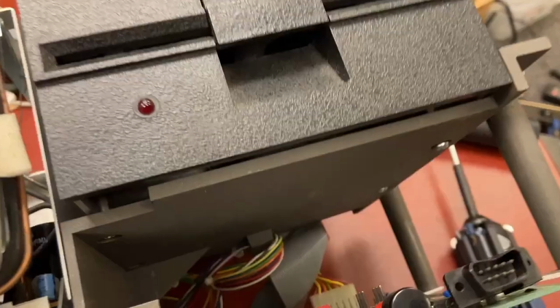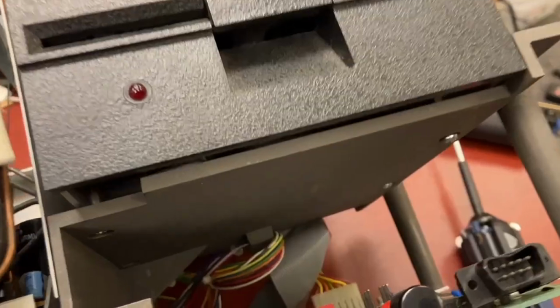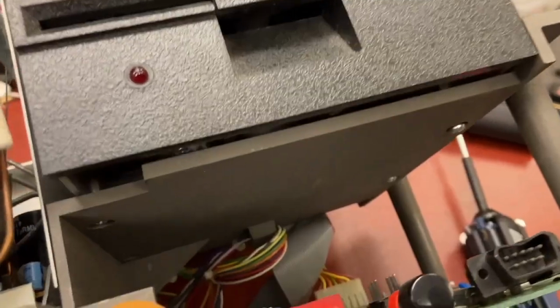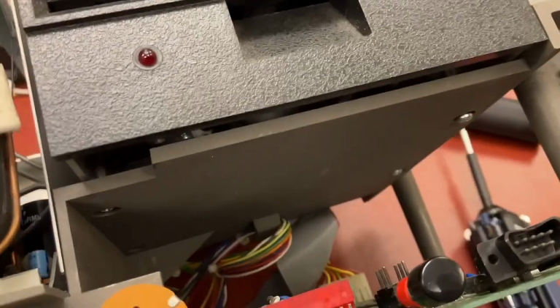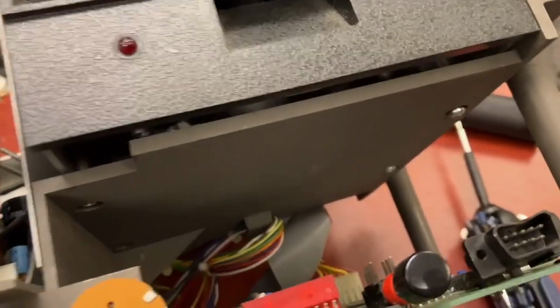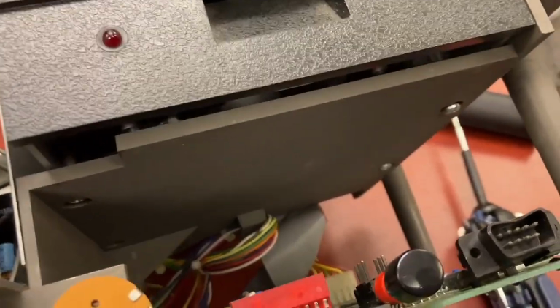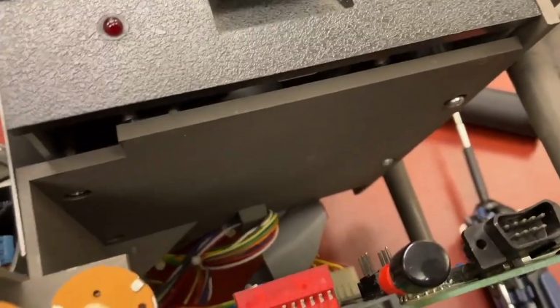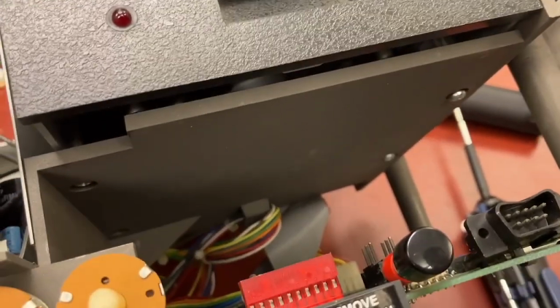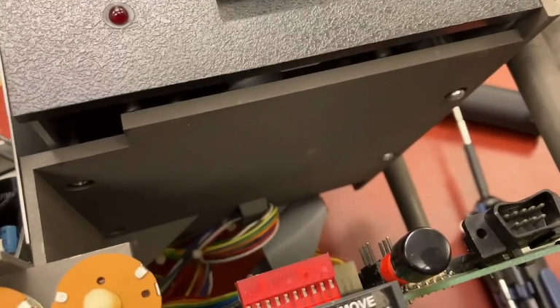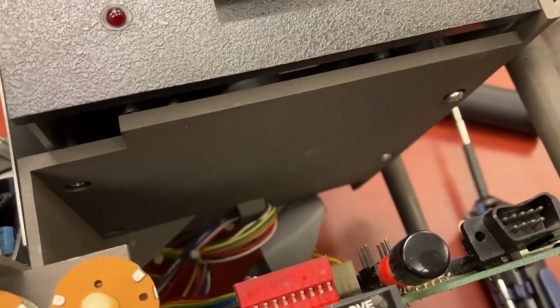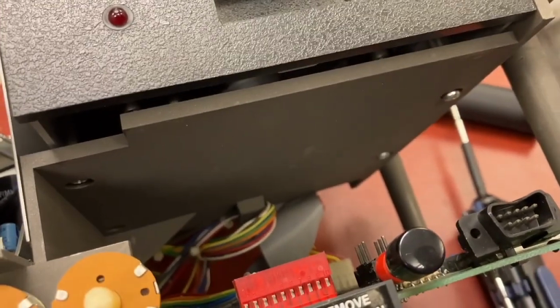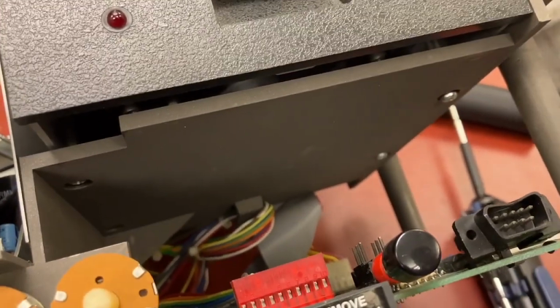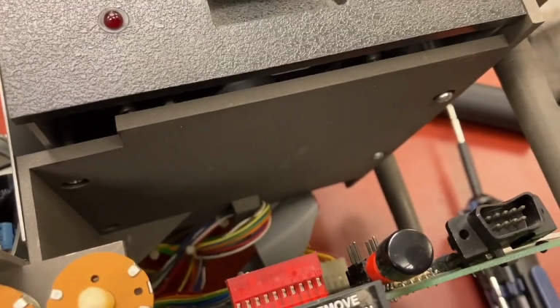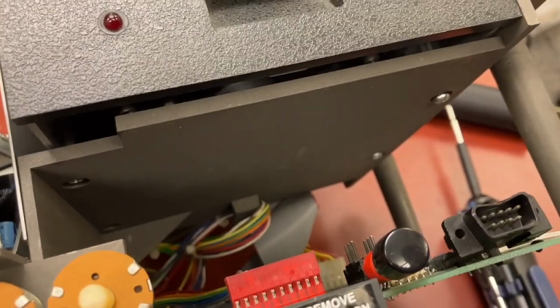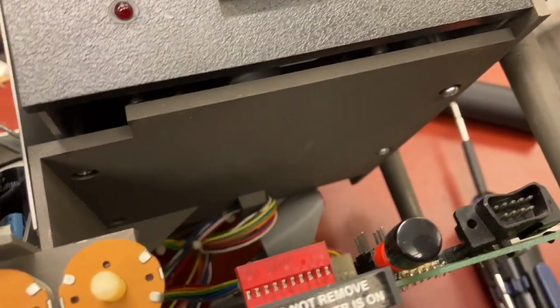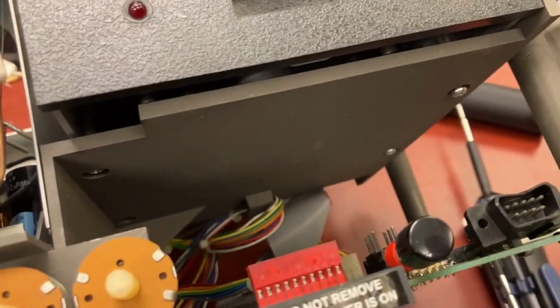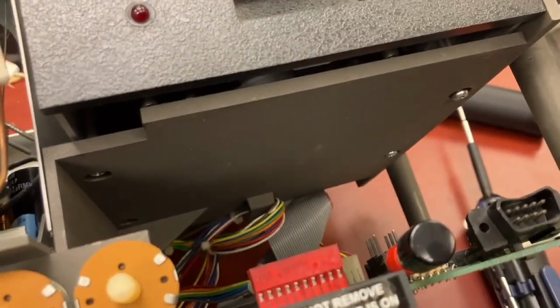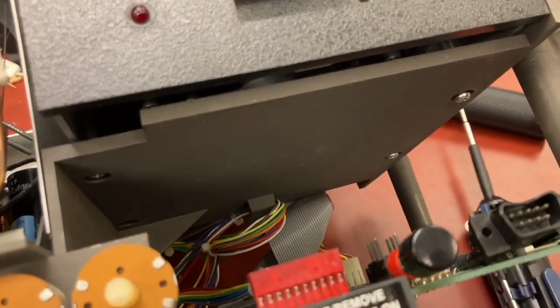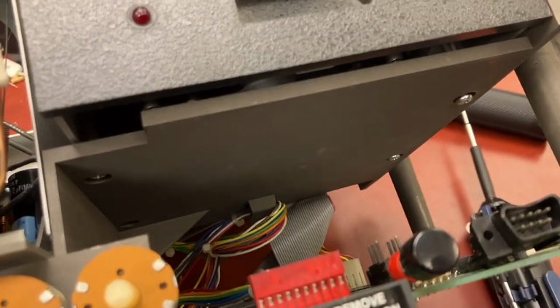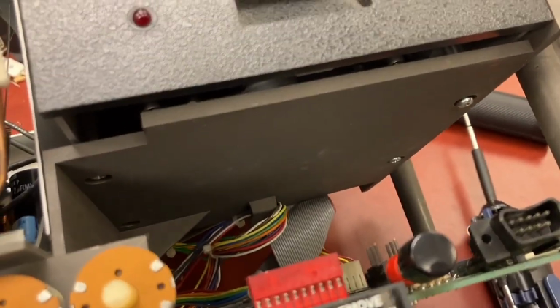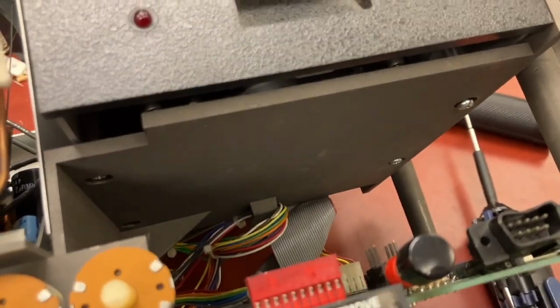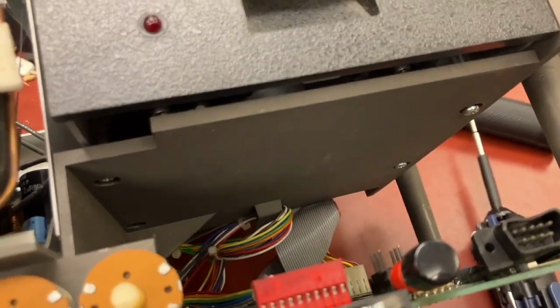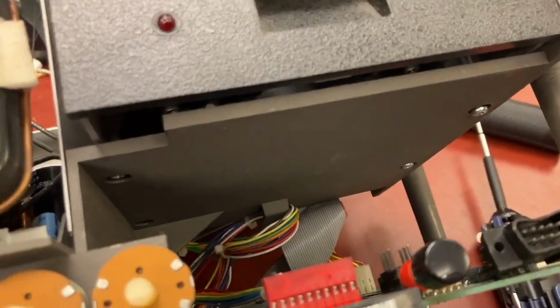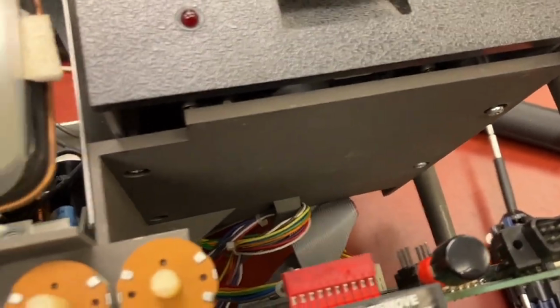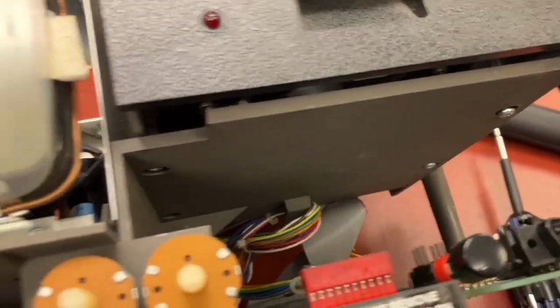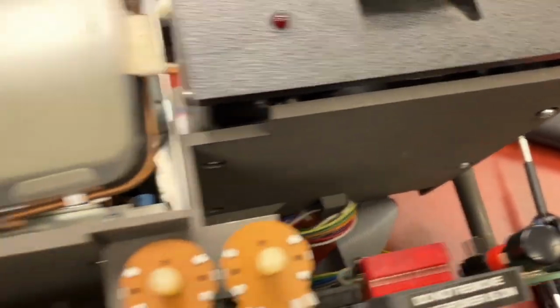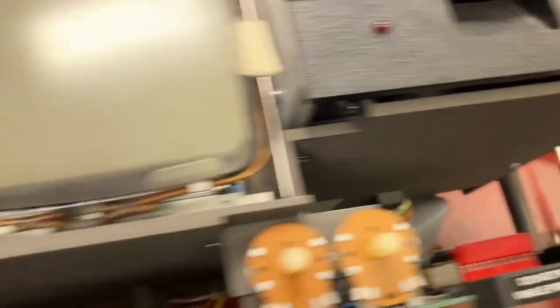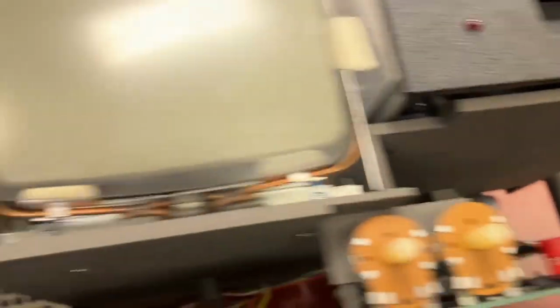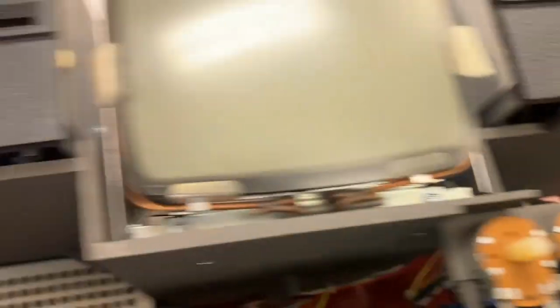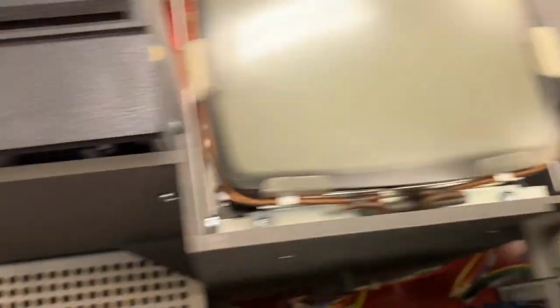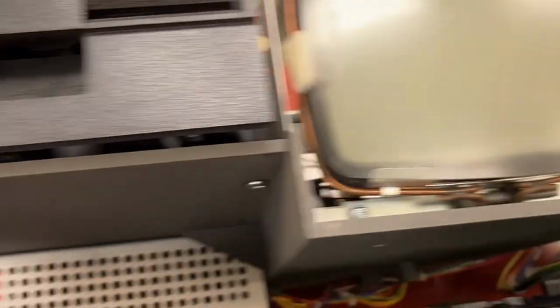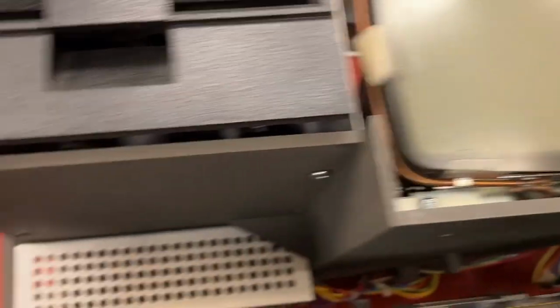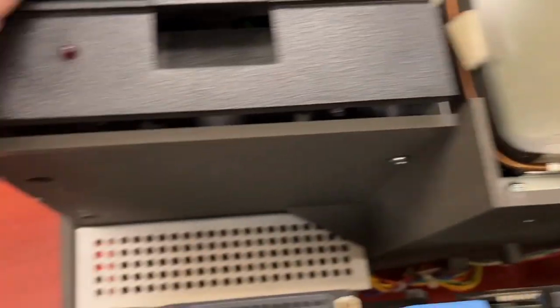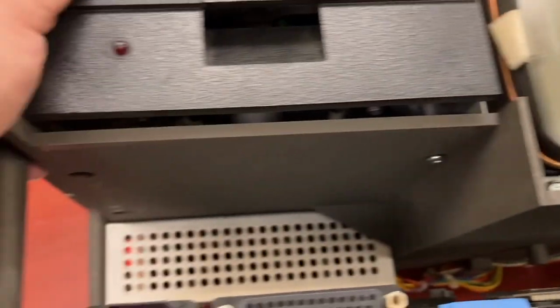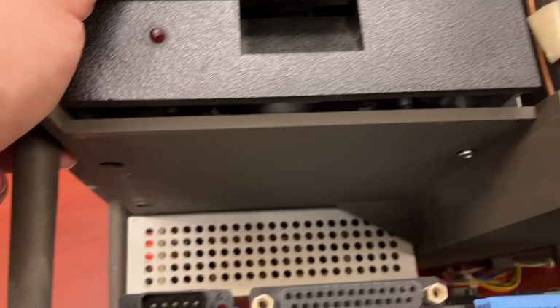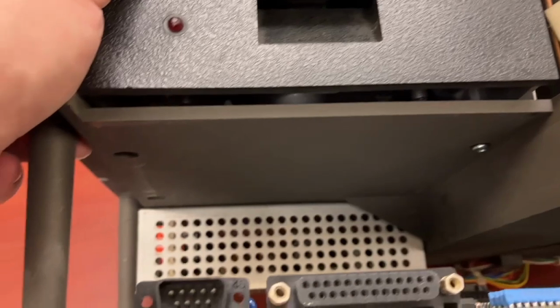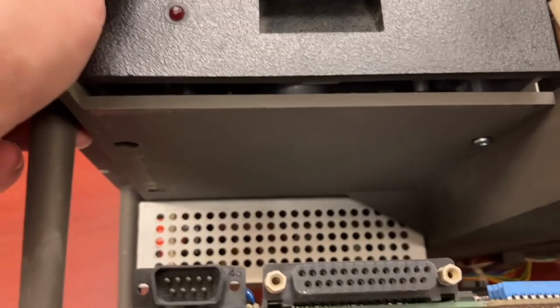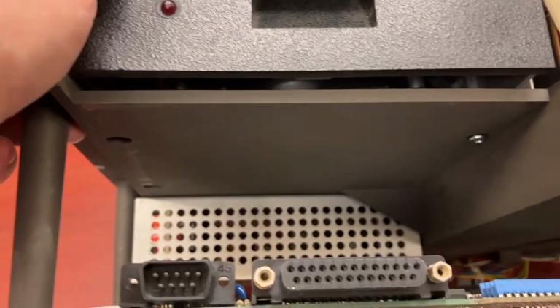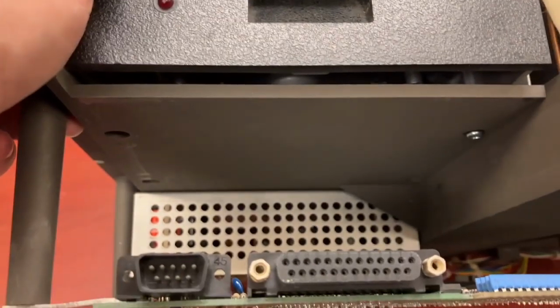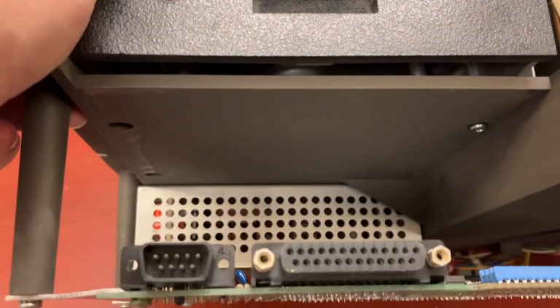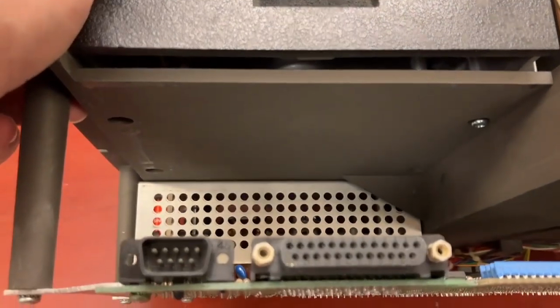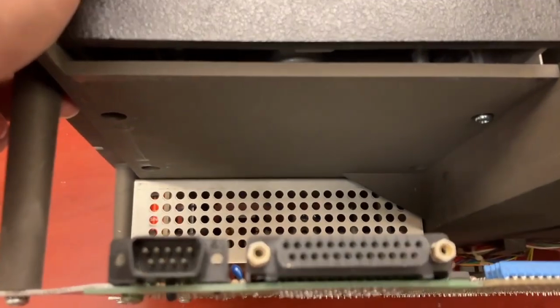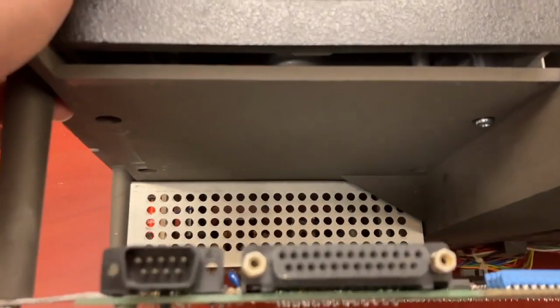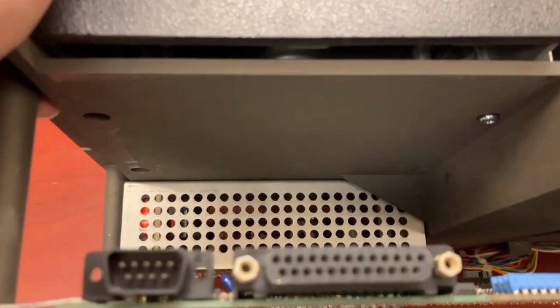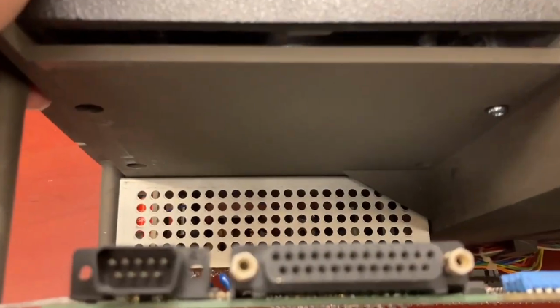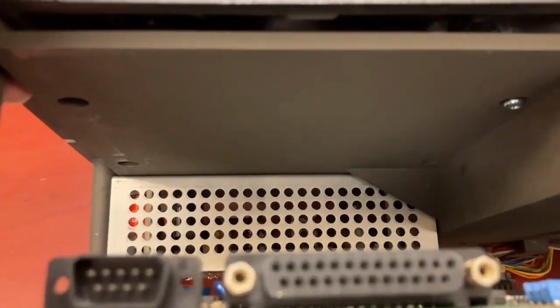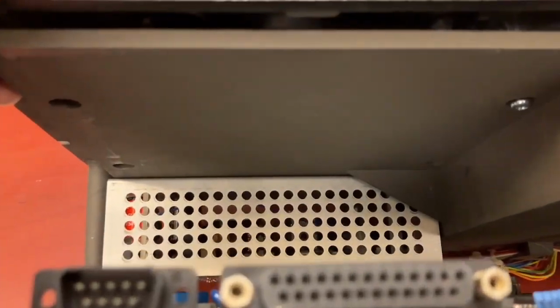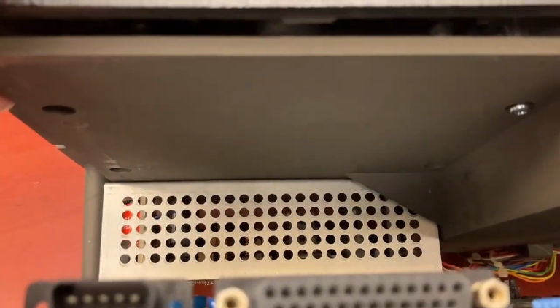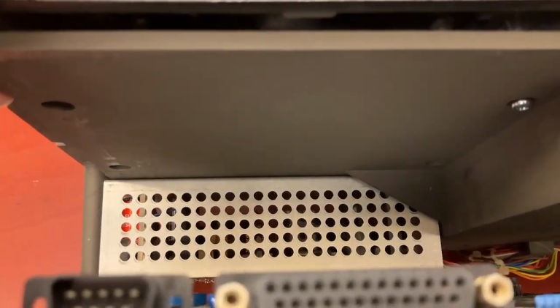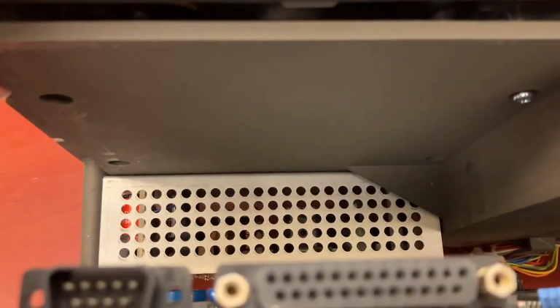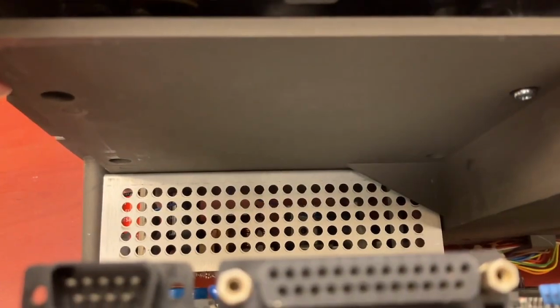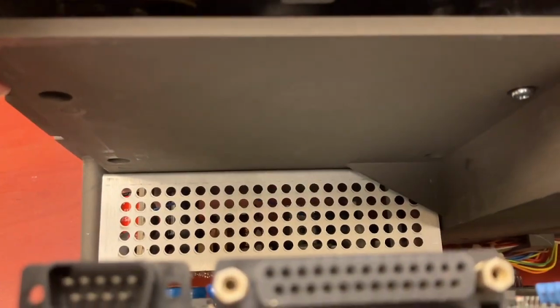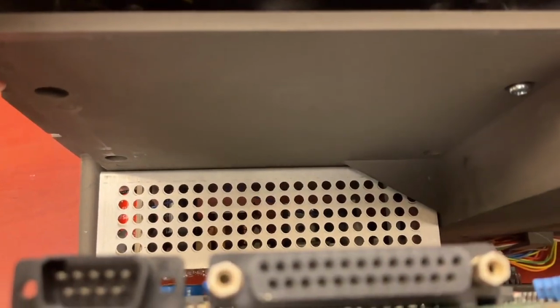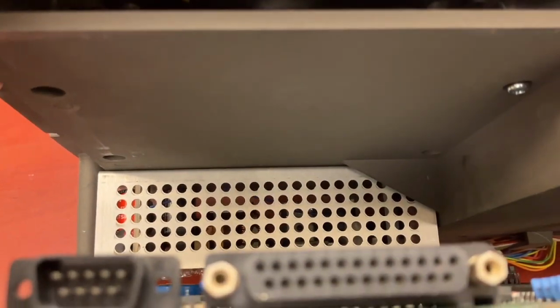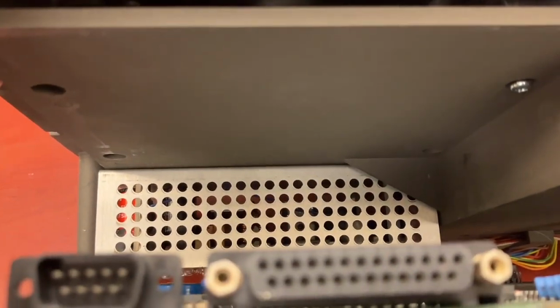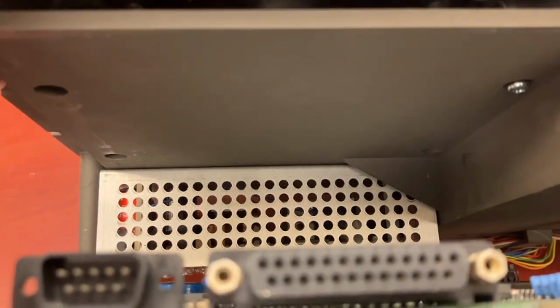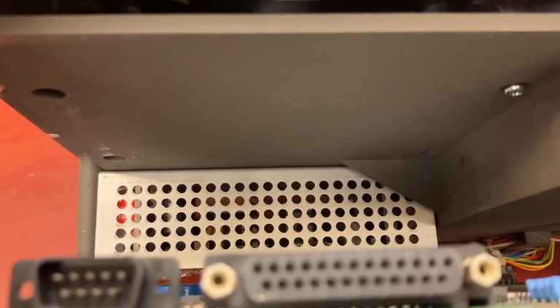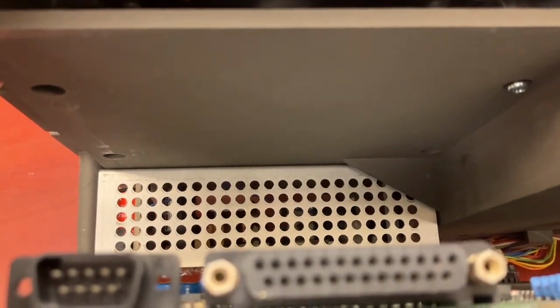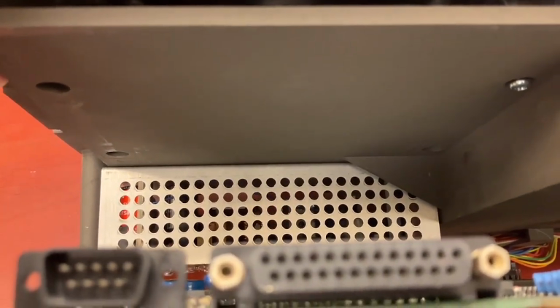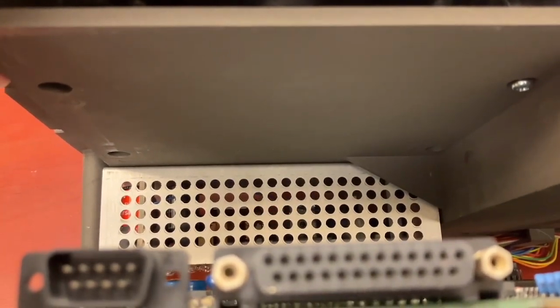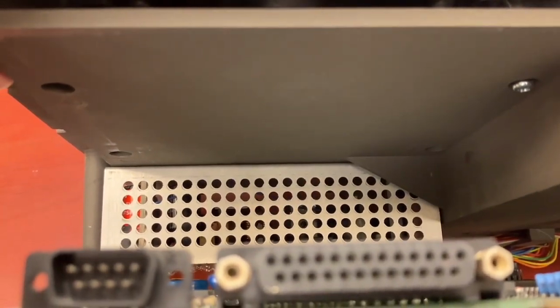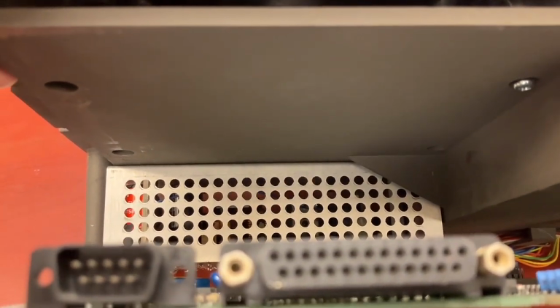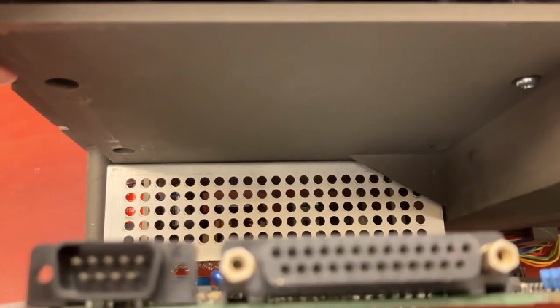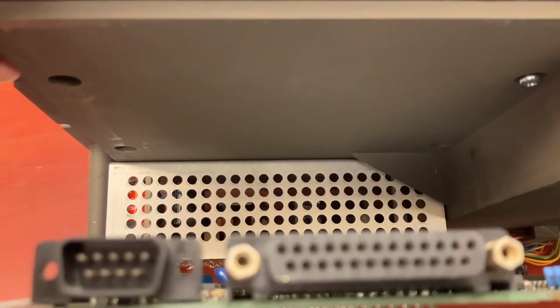It looks like this cable comes out of this drive, goes in here, and then there's a cable that comes out of here that then goes down to the motherboard. So it's a daisy chain or something. It's not two separate cables going to the board that we can easily swap. So it looks like we have to get inside here to swap the drives around.